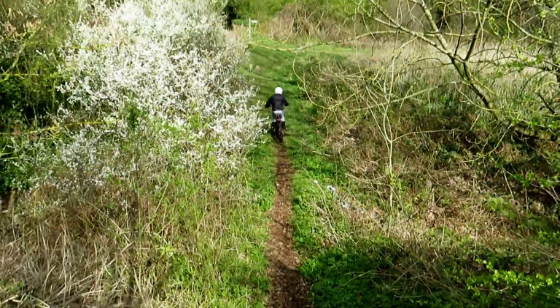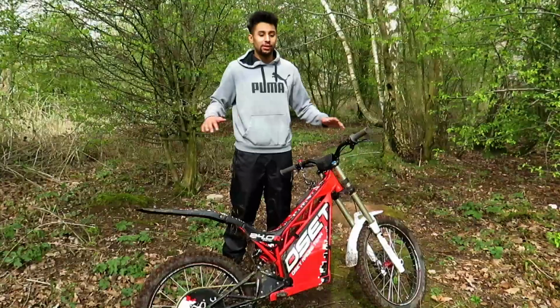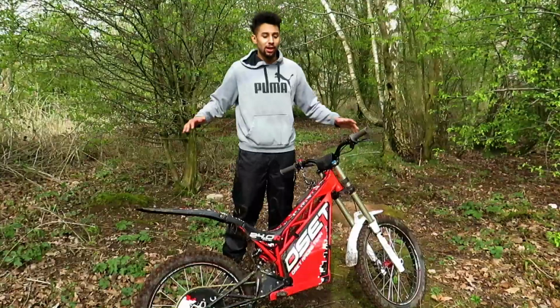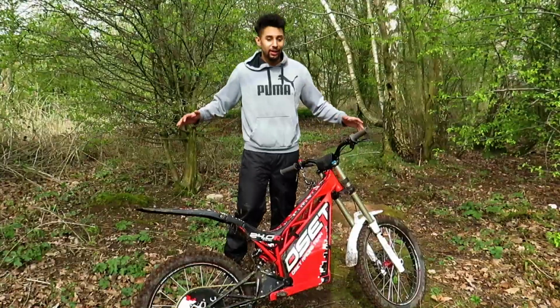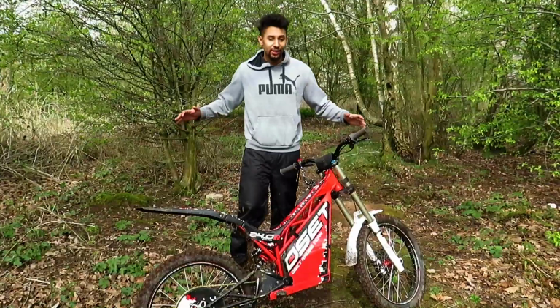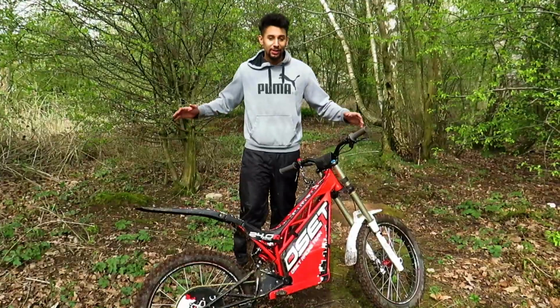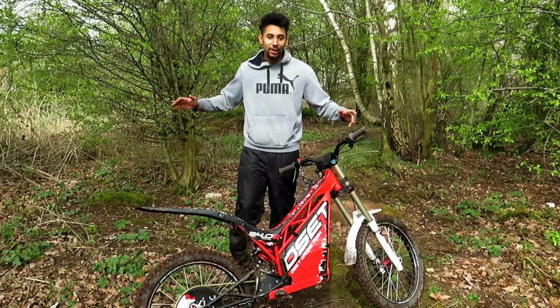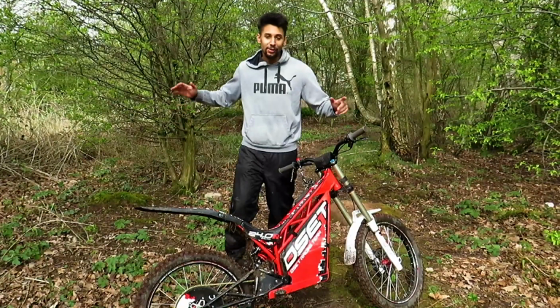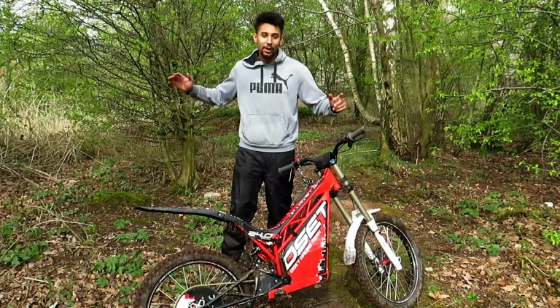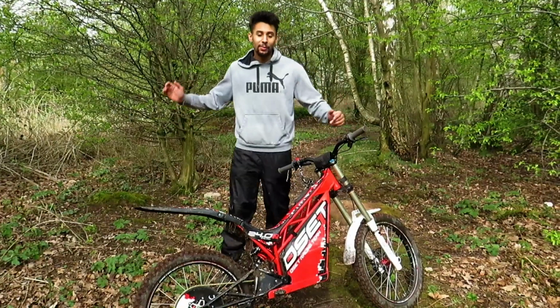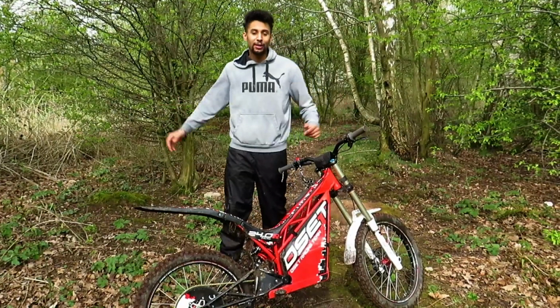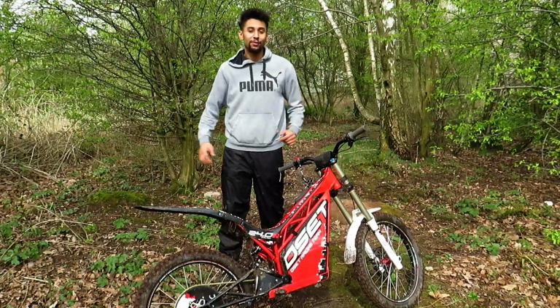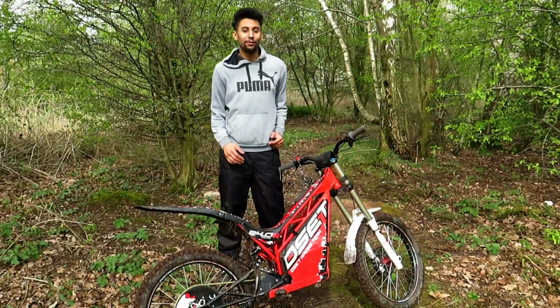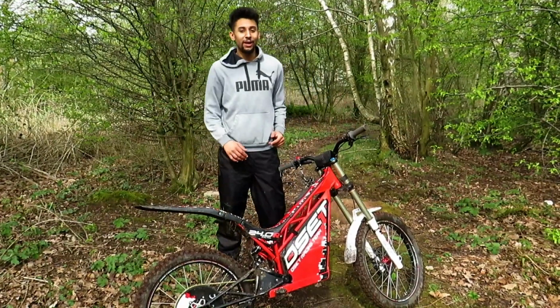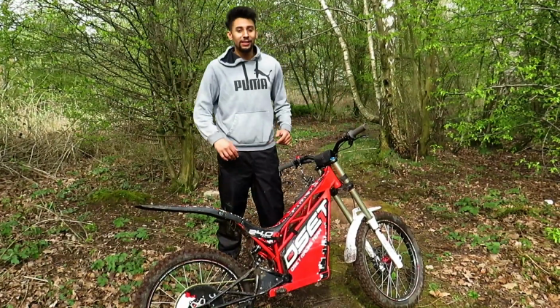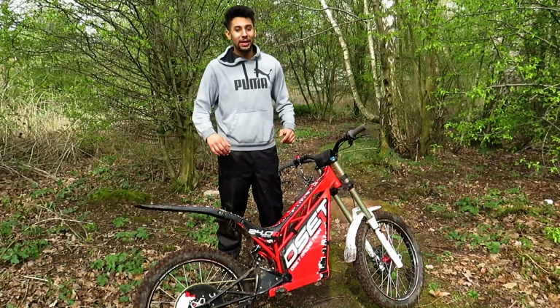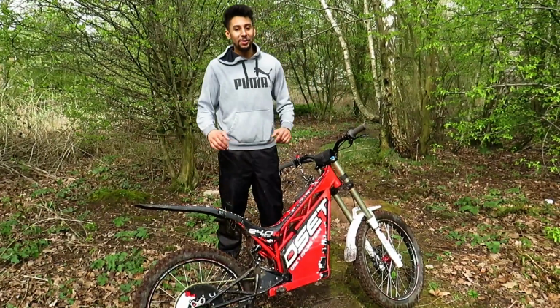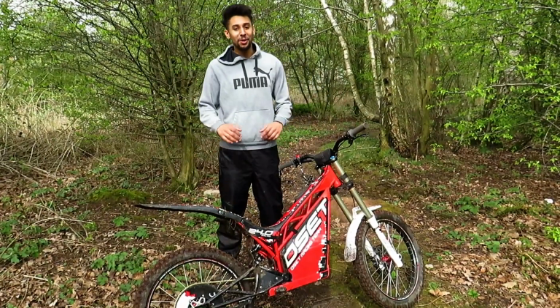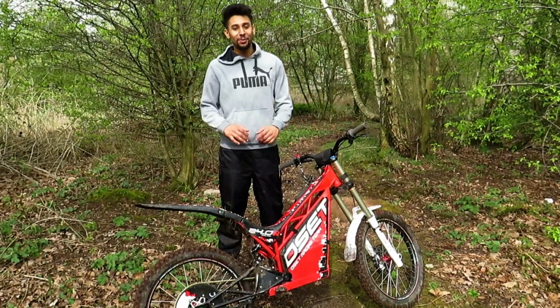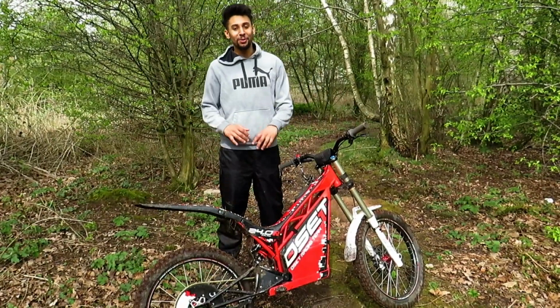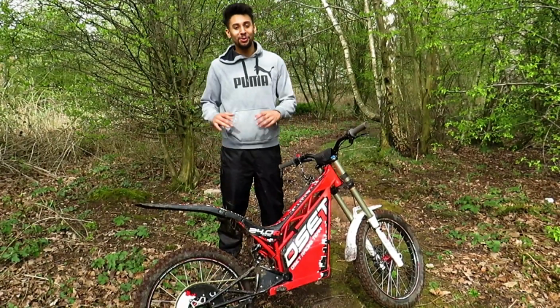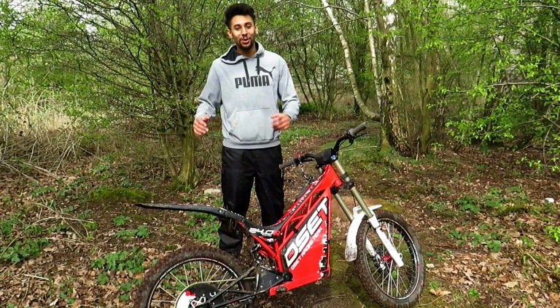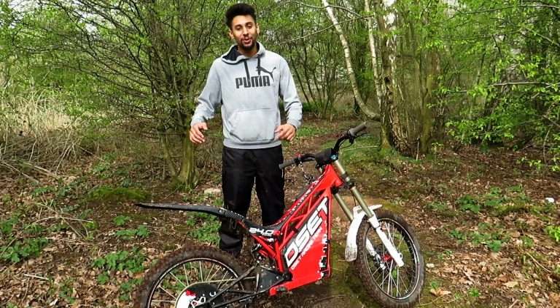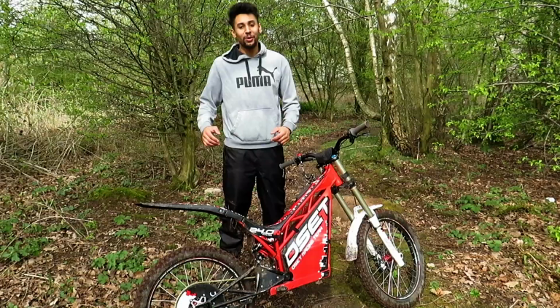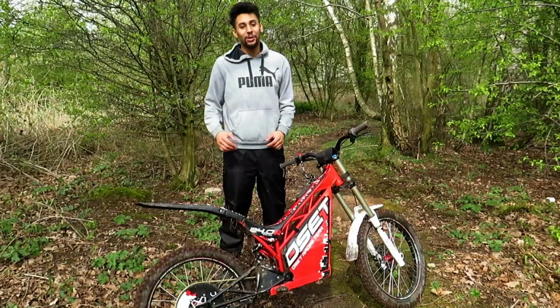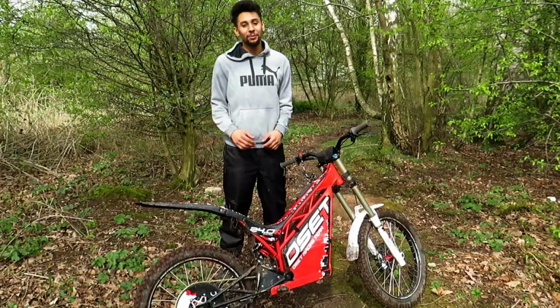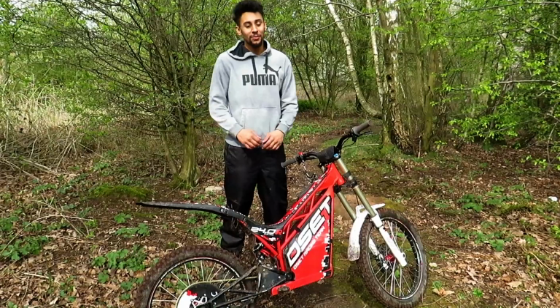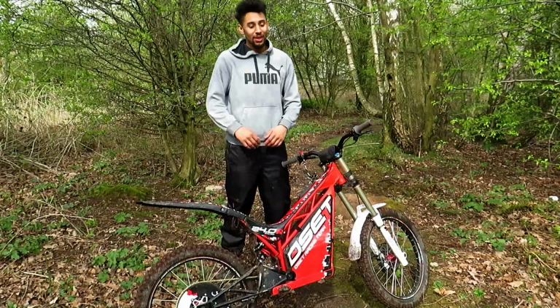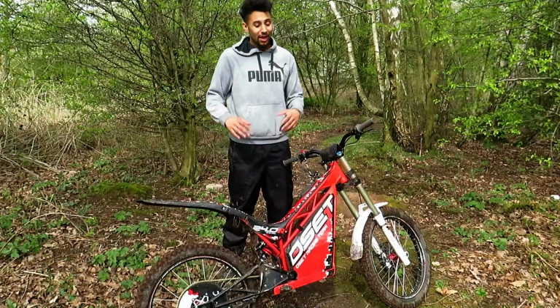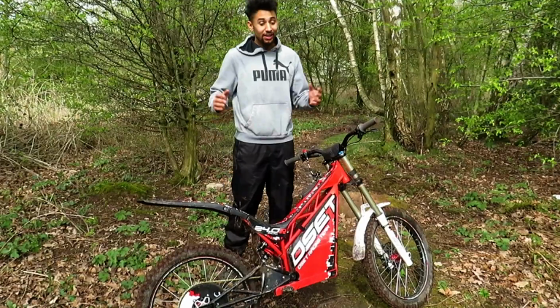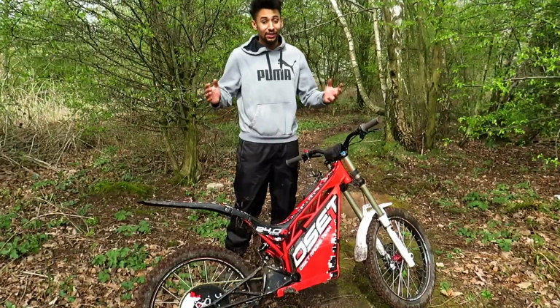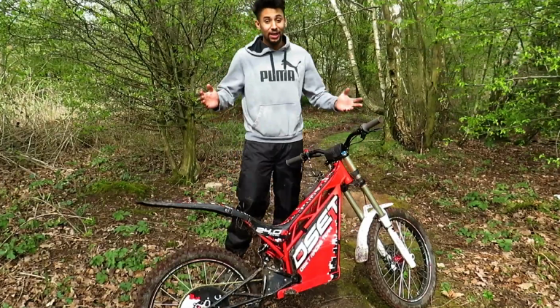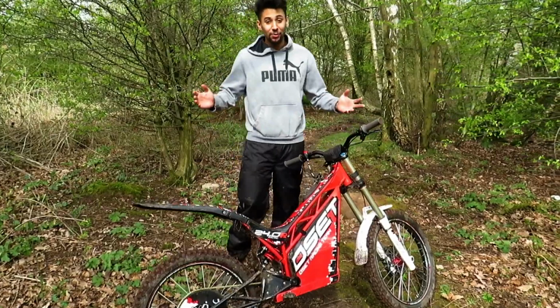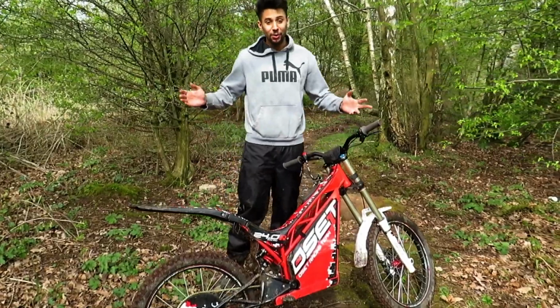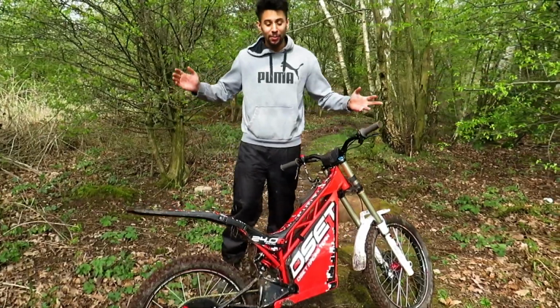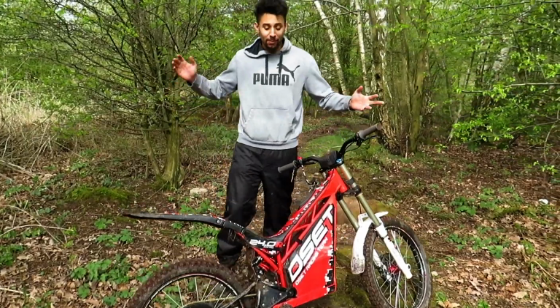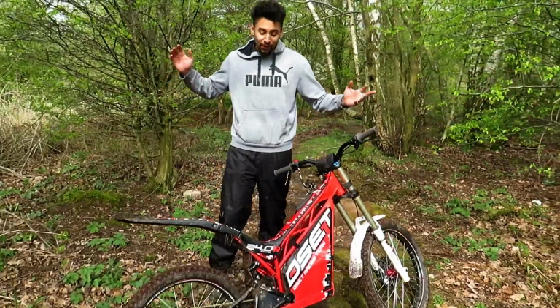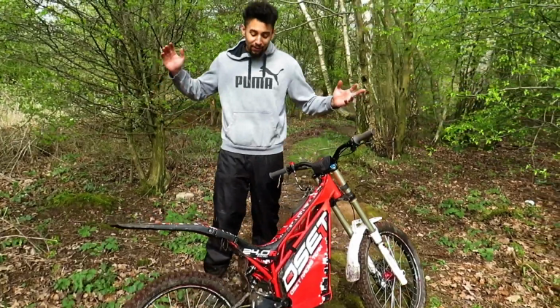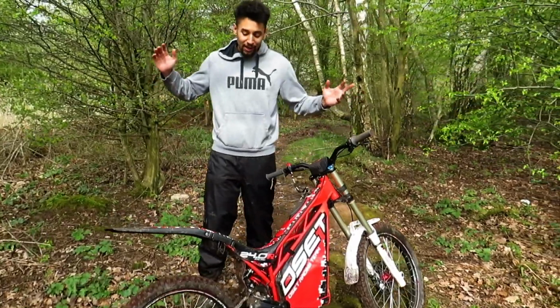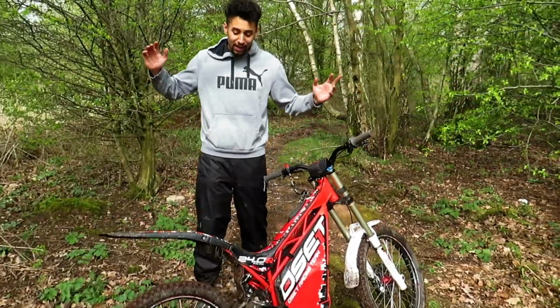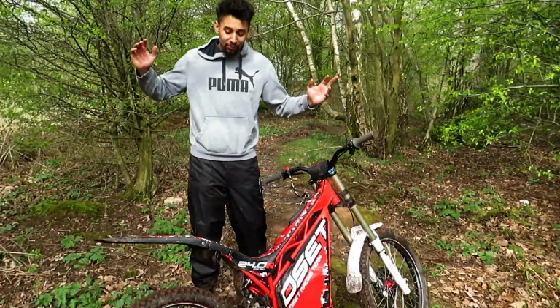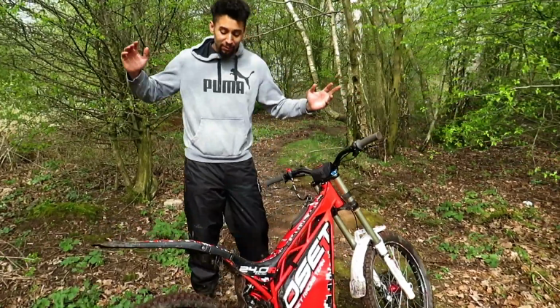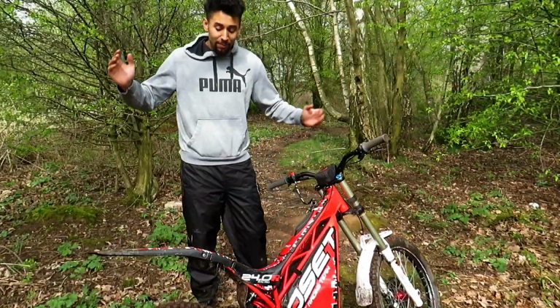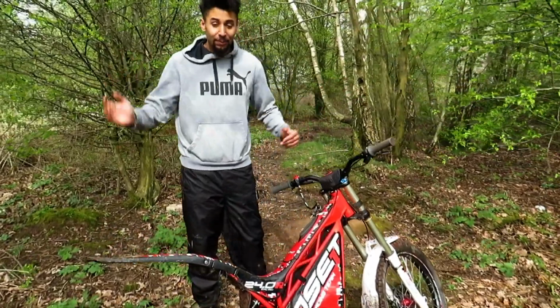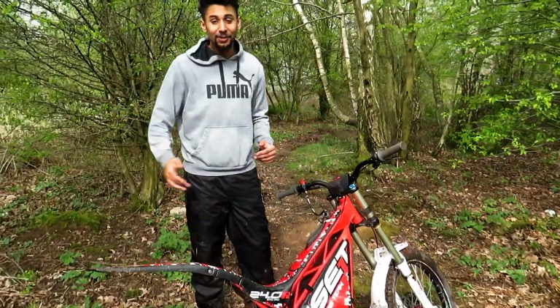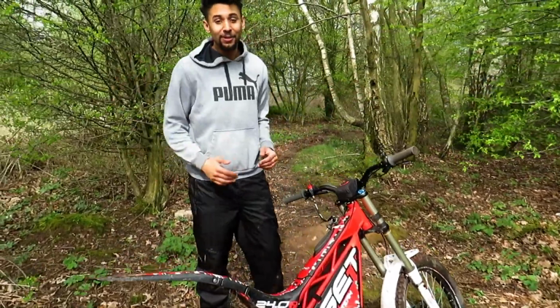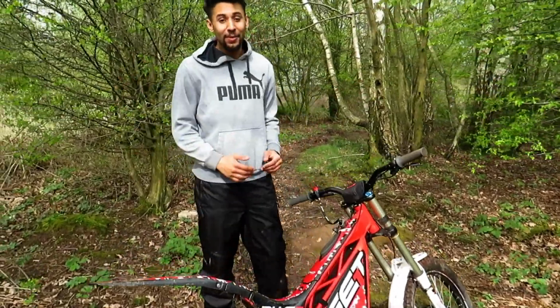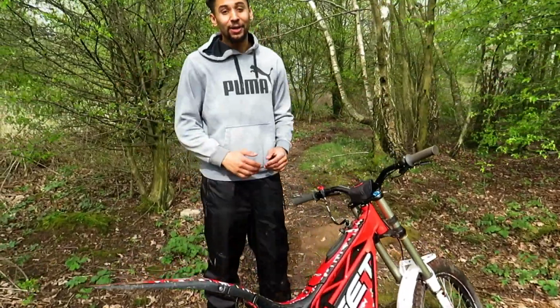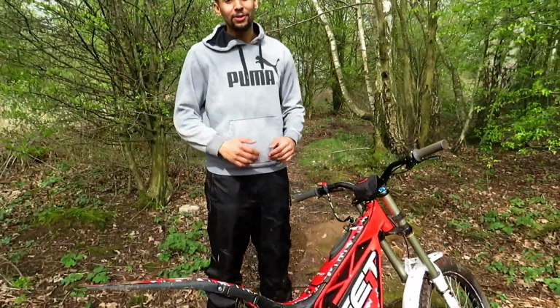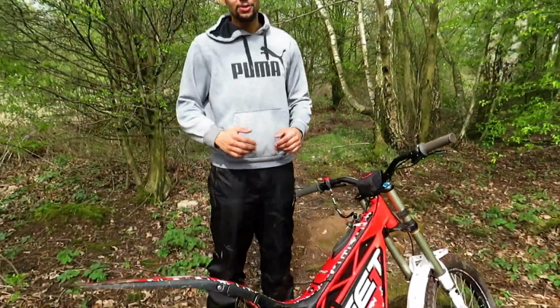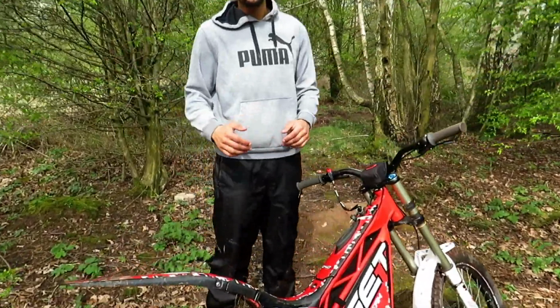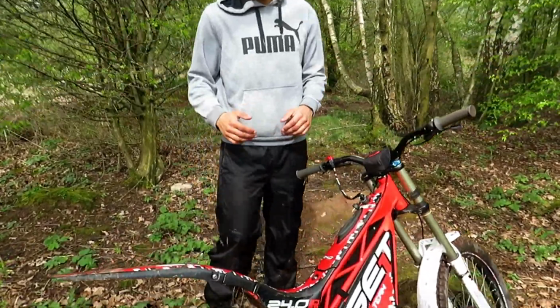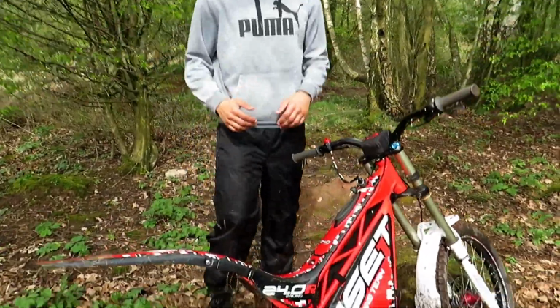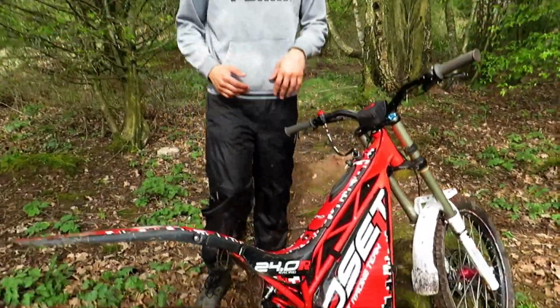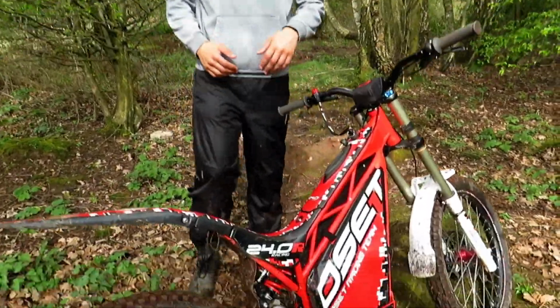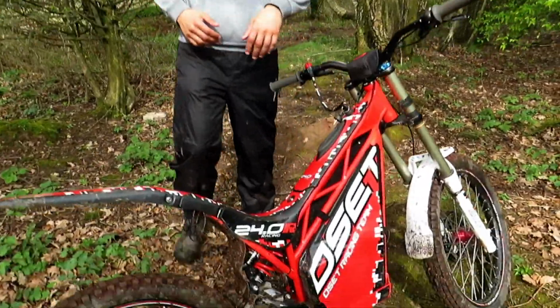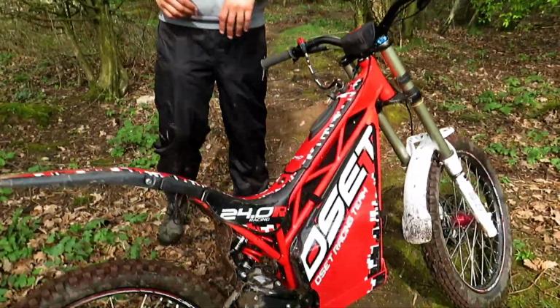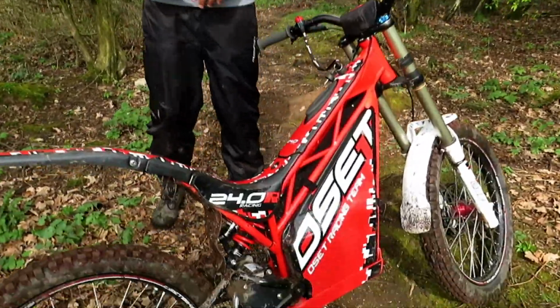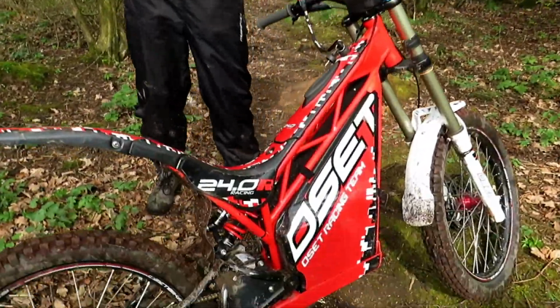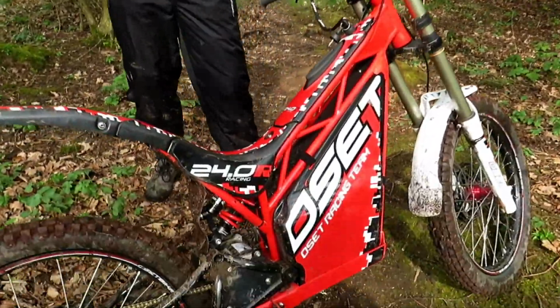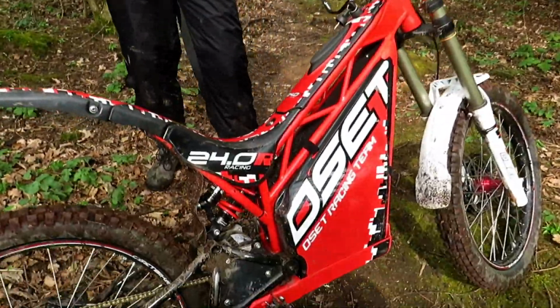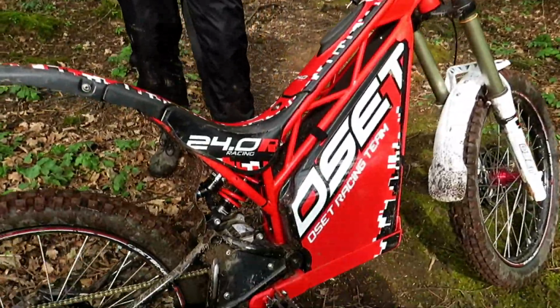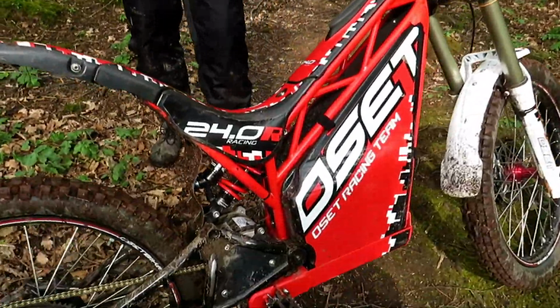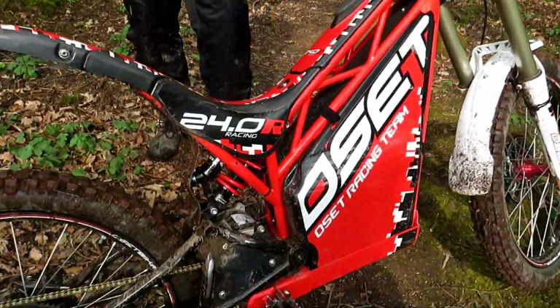Hi guys and girls, Harry McKinsey from Fires of Down. Hope you're all doing well — today we're on a bit of private land and we've been buzzing about the new Ossip Racing 24 bike.